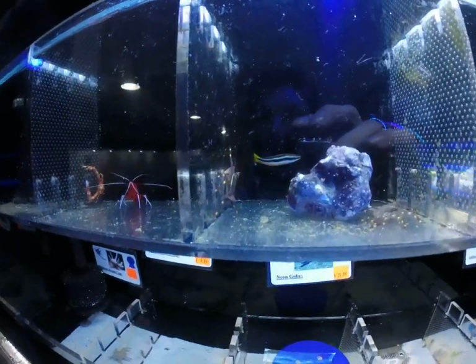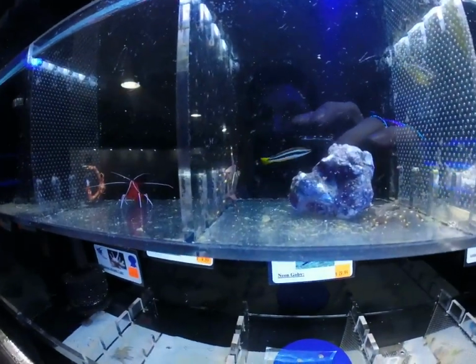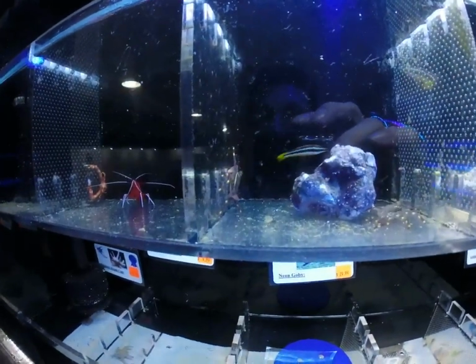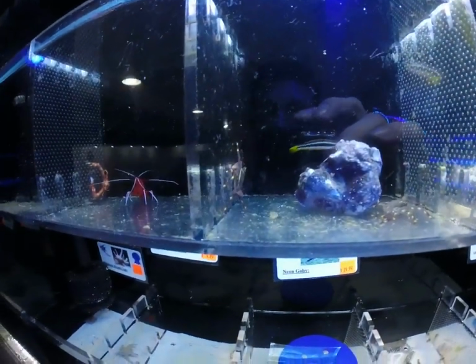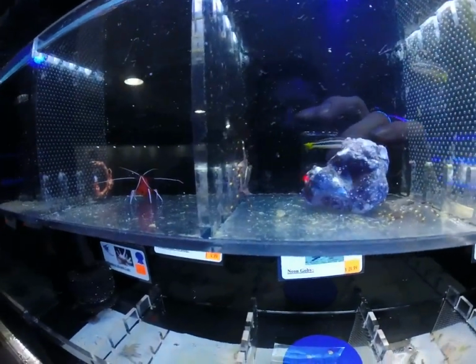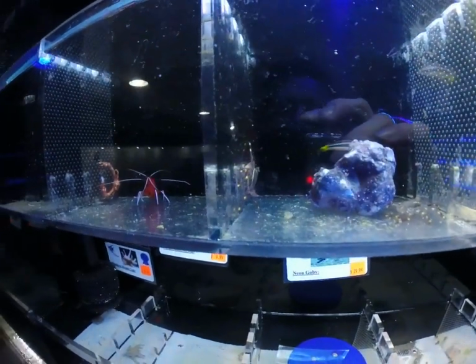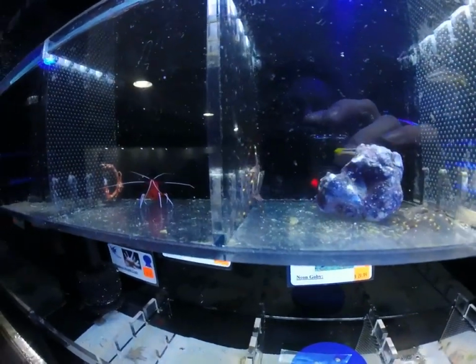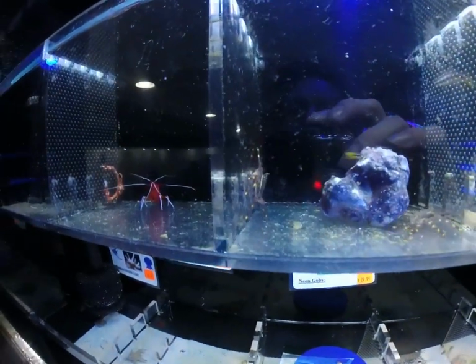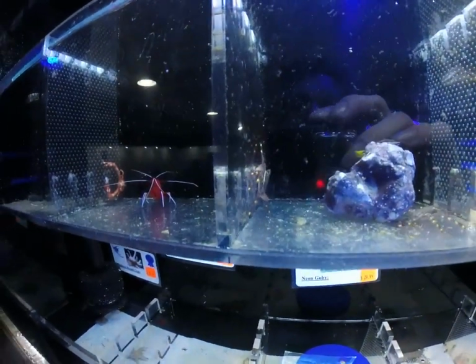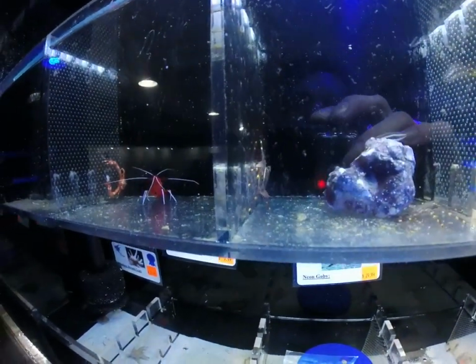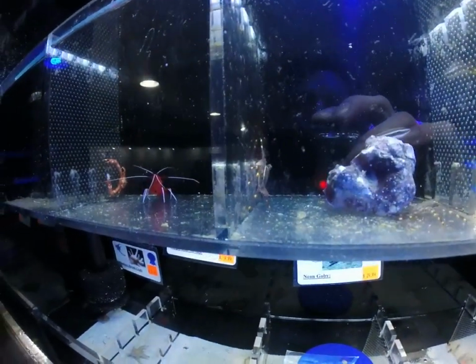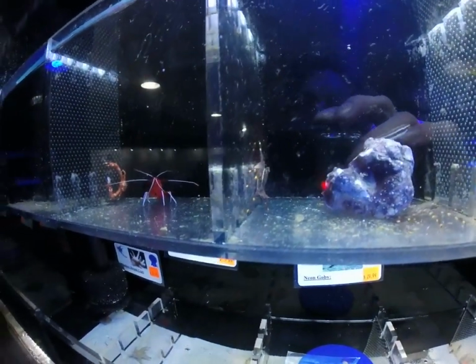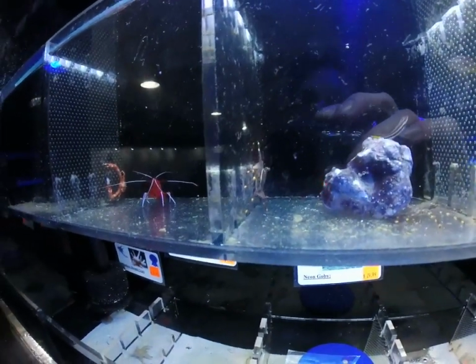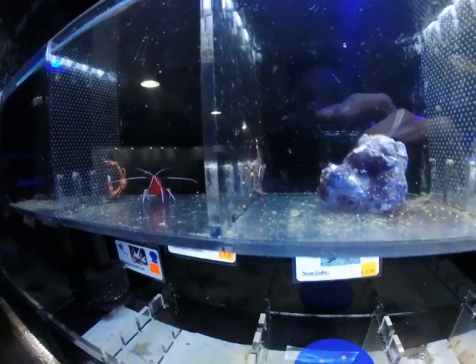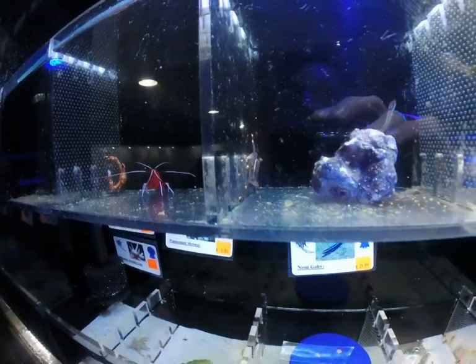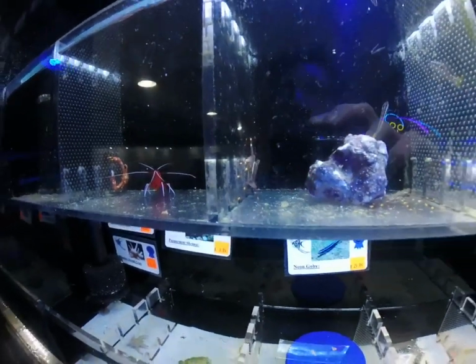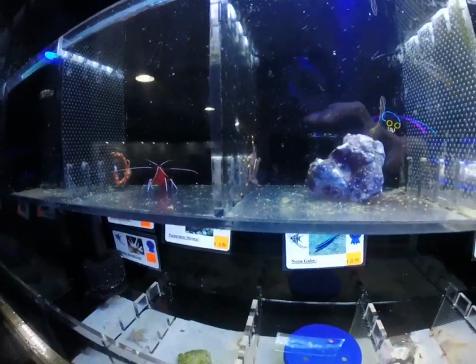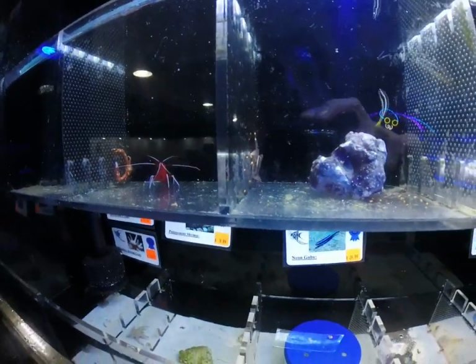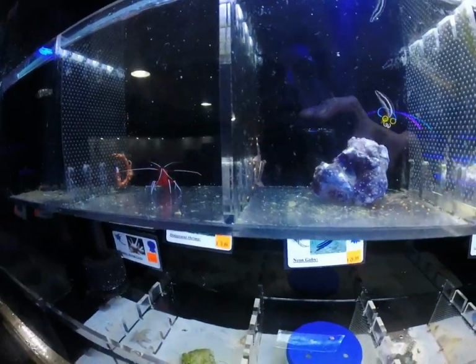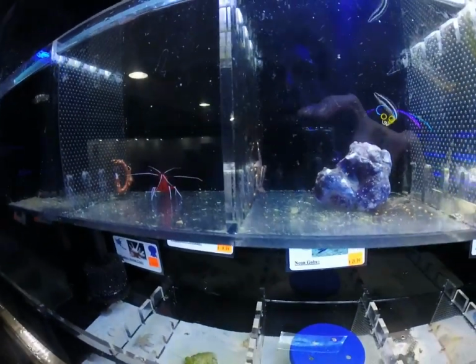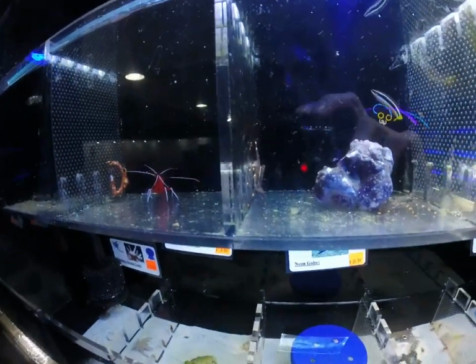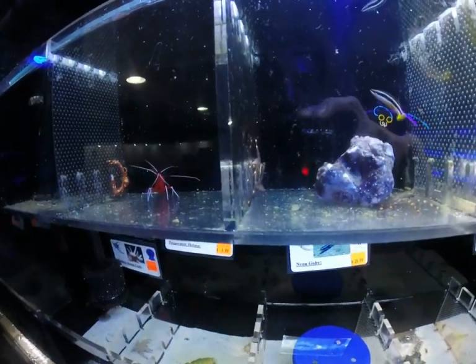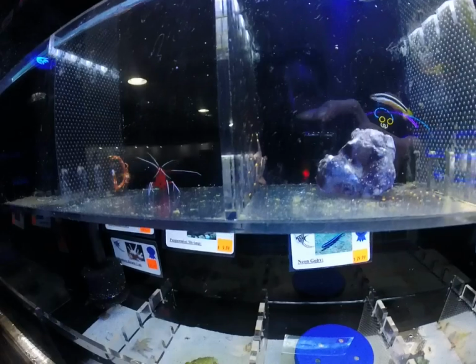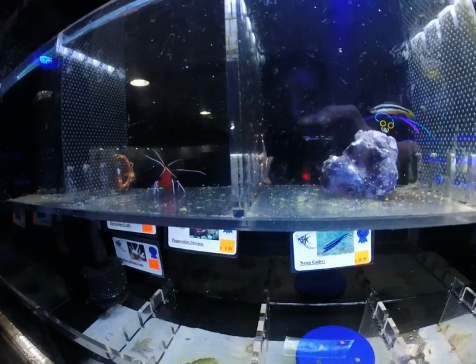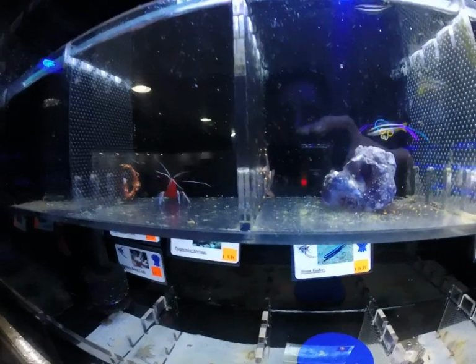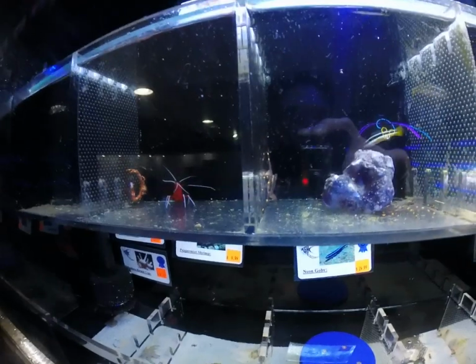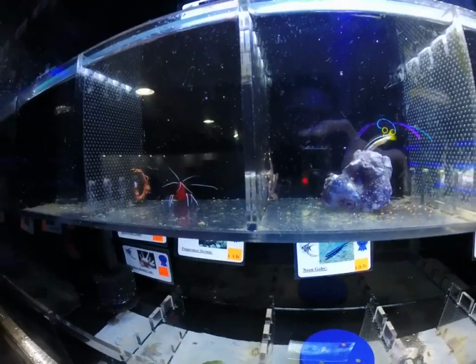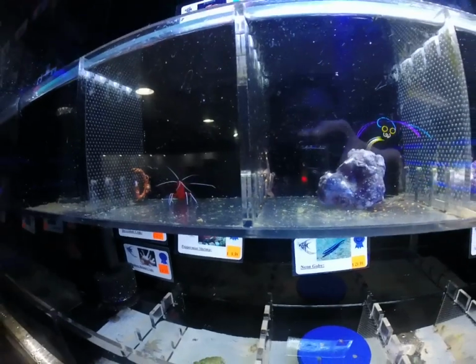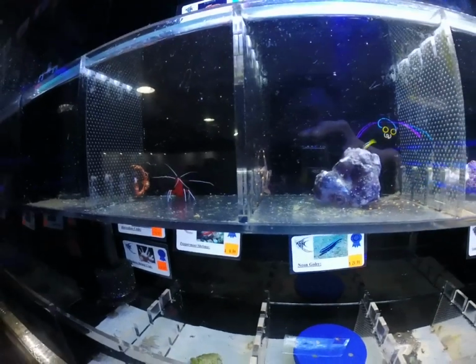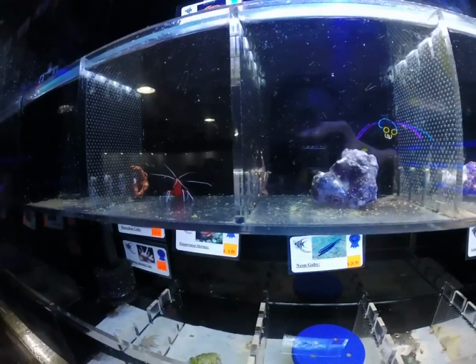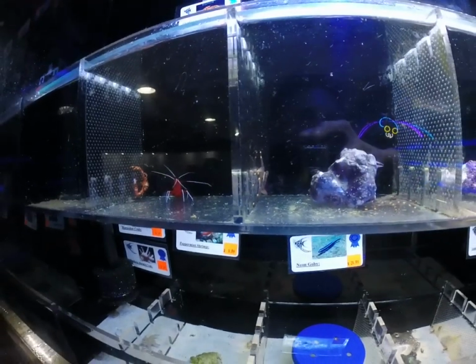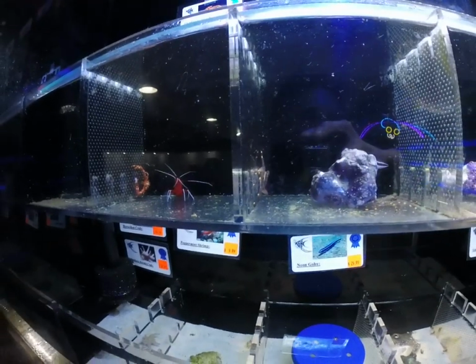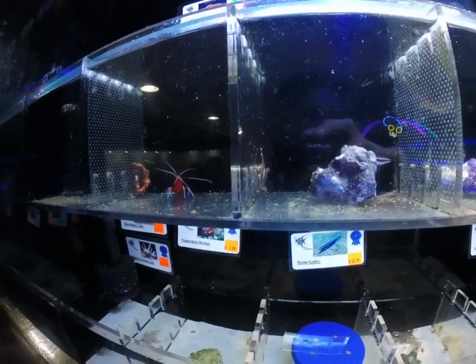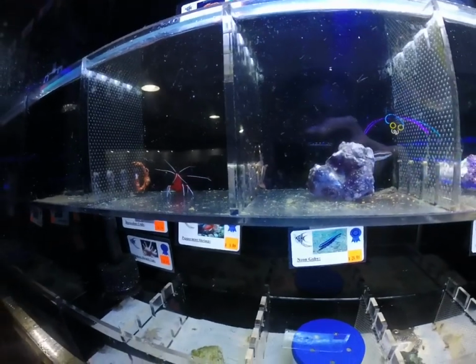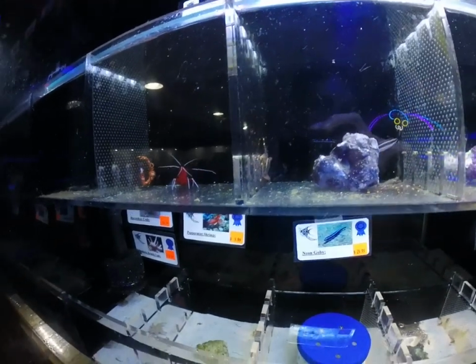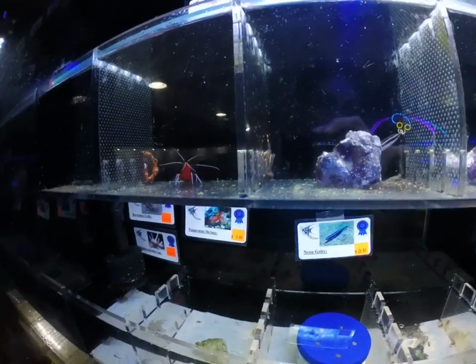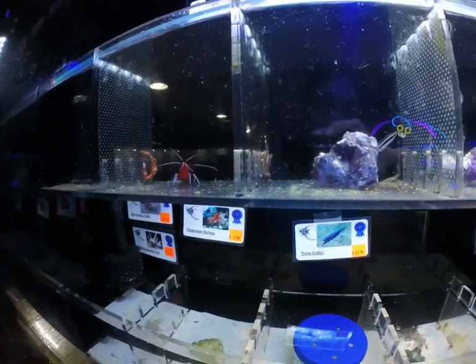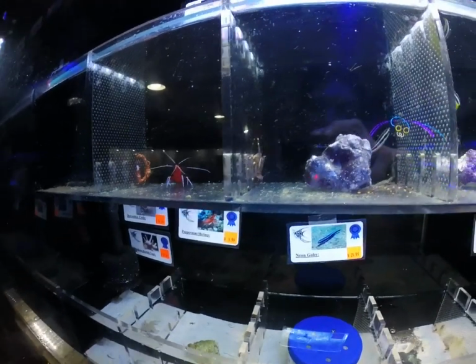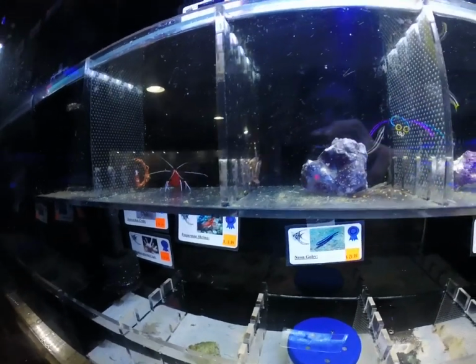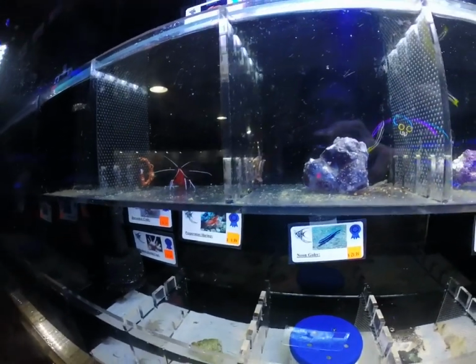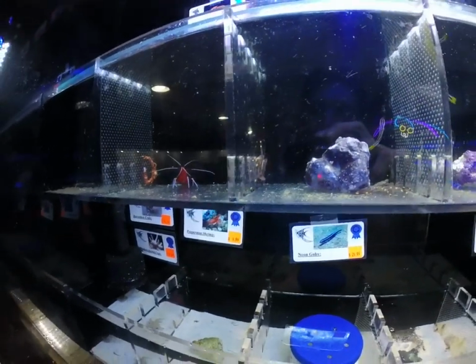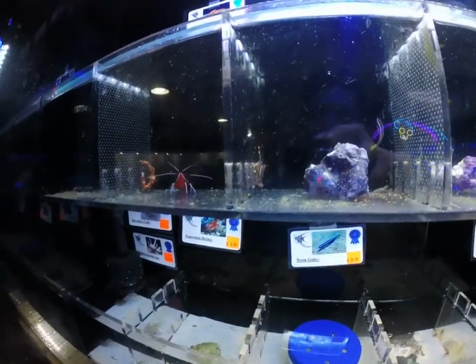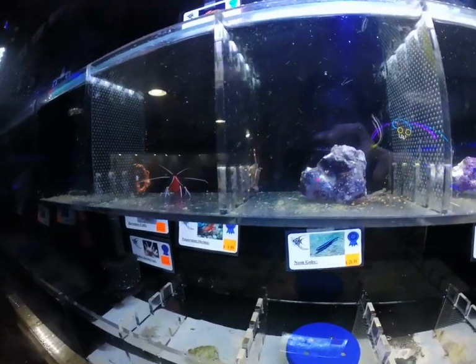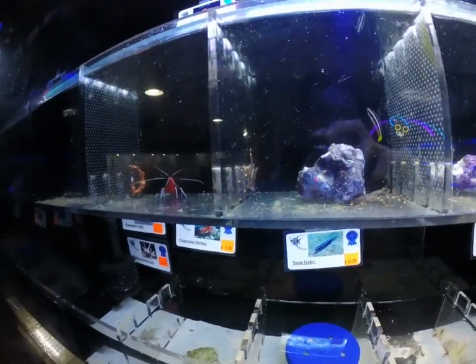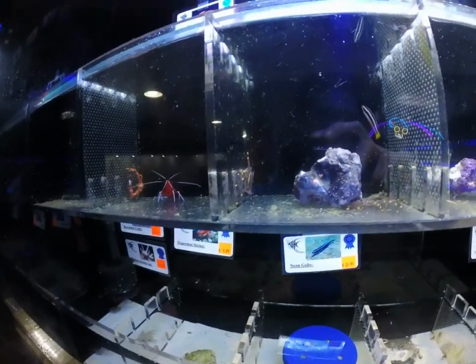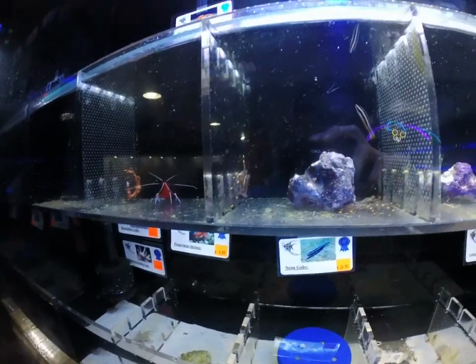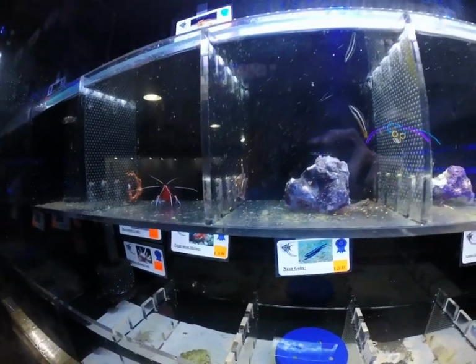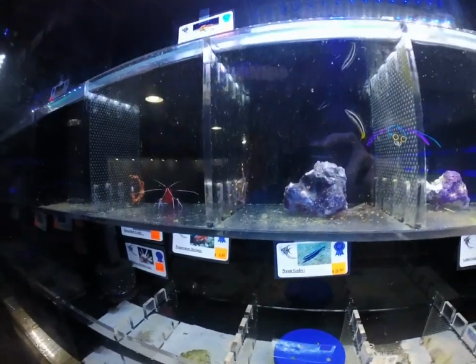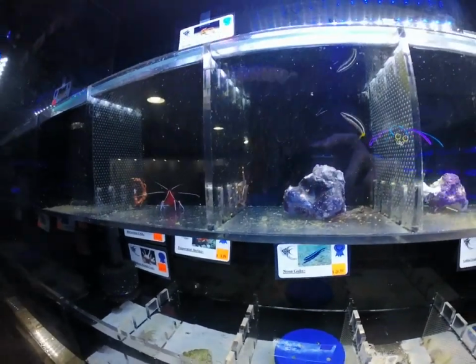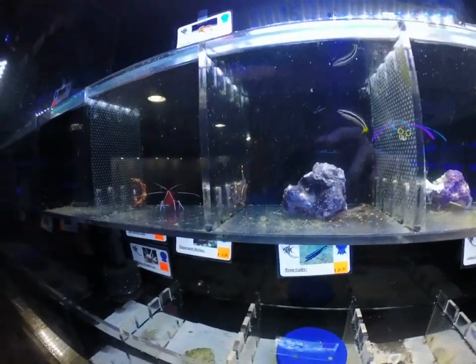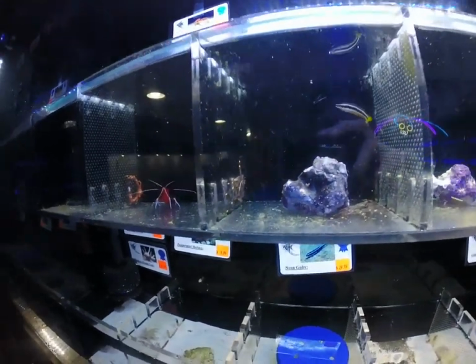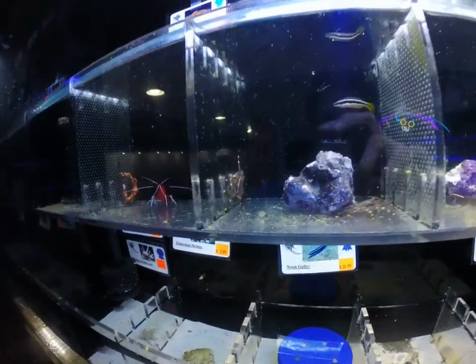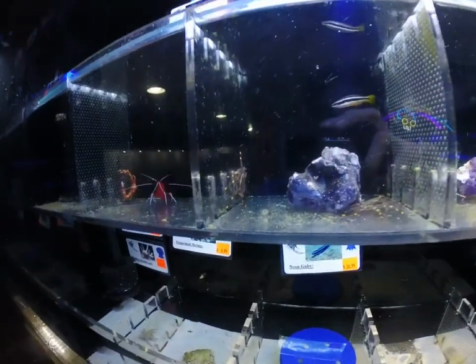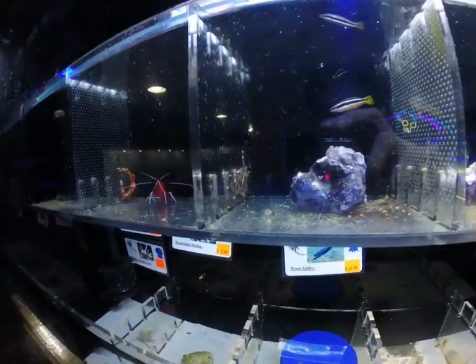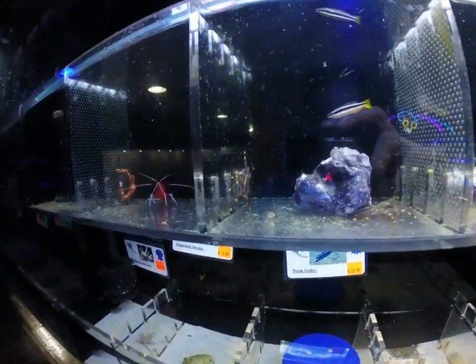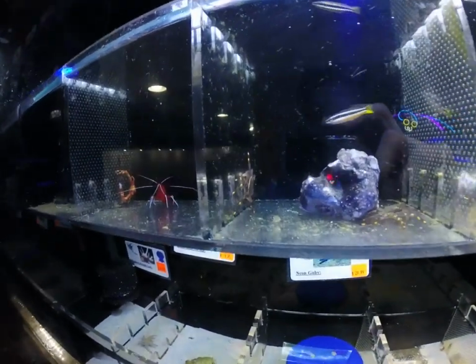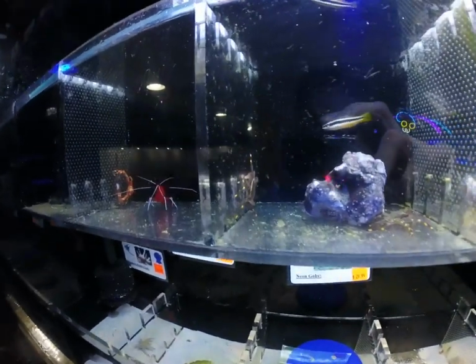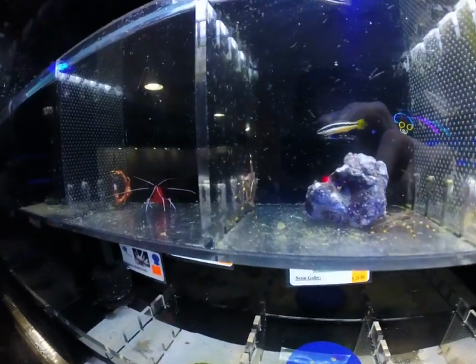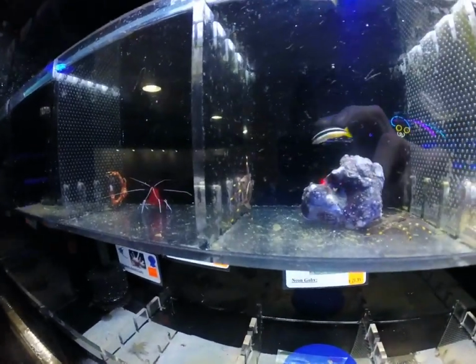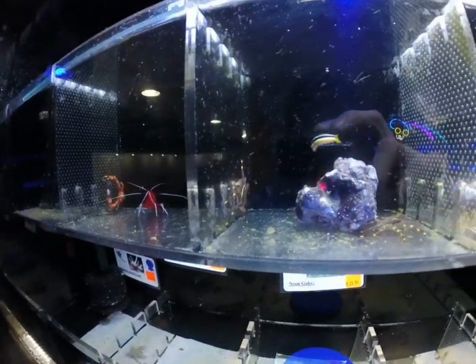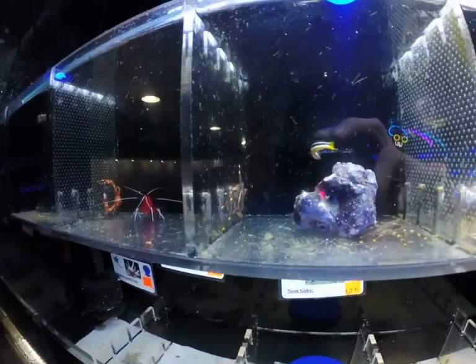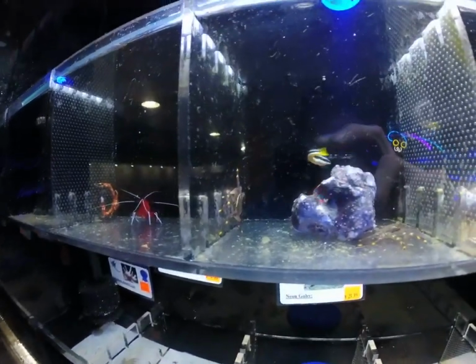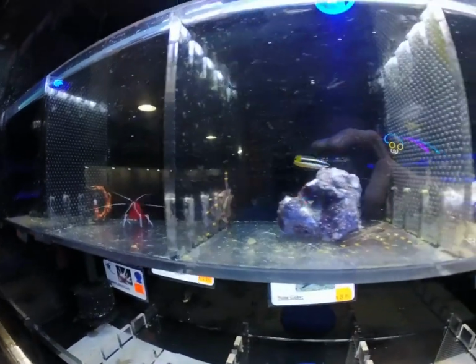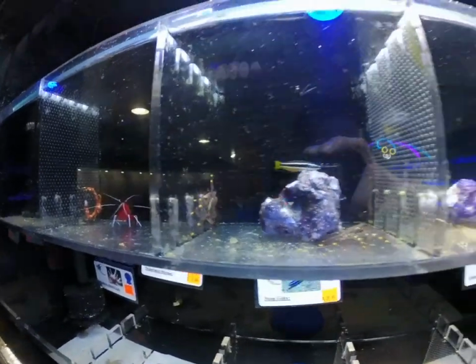Here is some Sally Lightfoot crabs. Very good cleanup crew. They like to pick off the rocks, keep things clean. Excellent for in a reef tank.